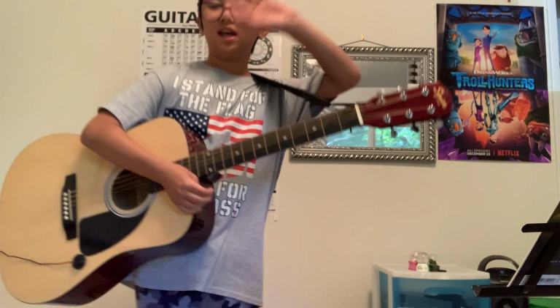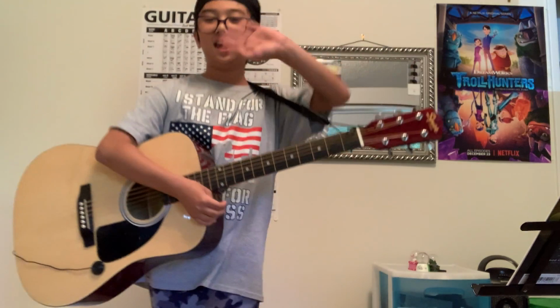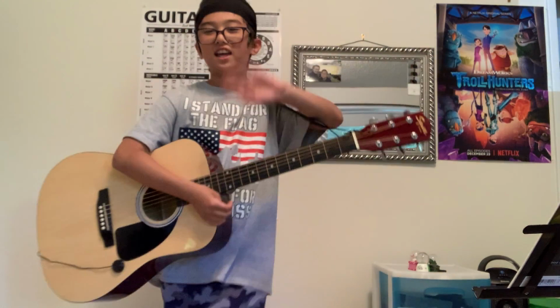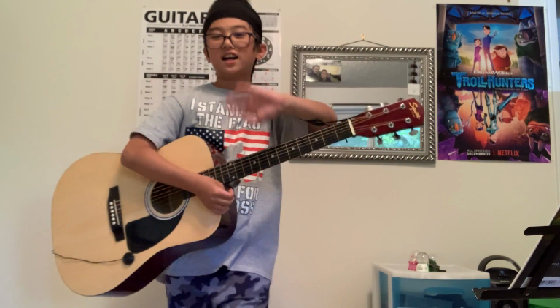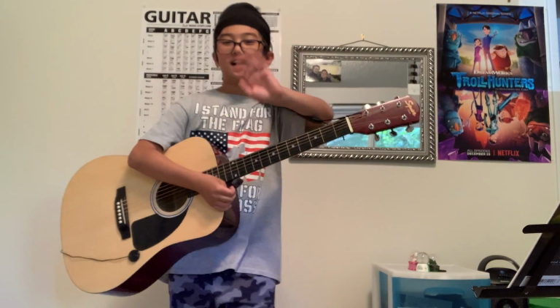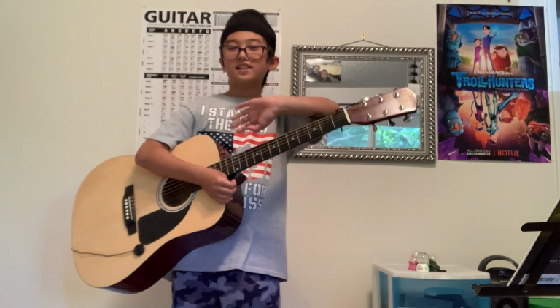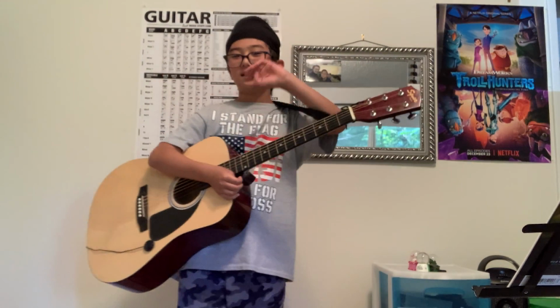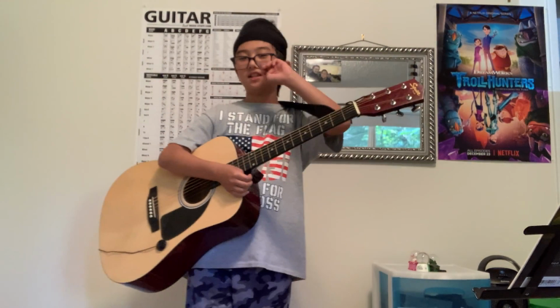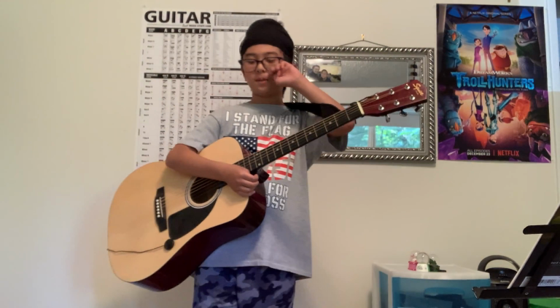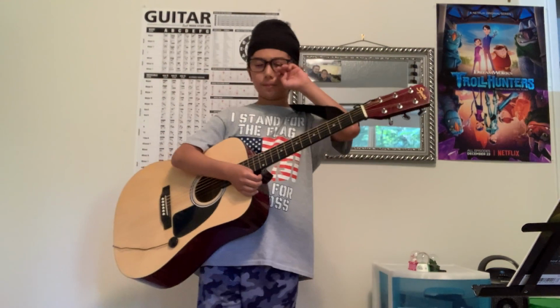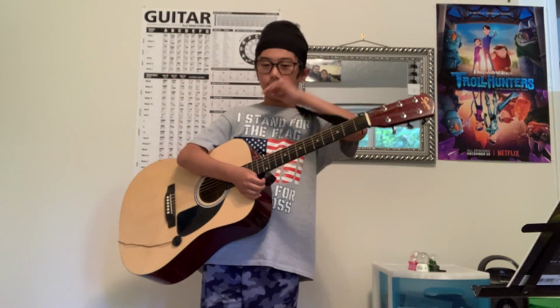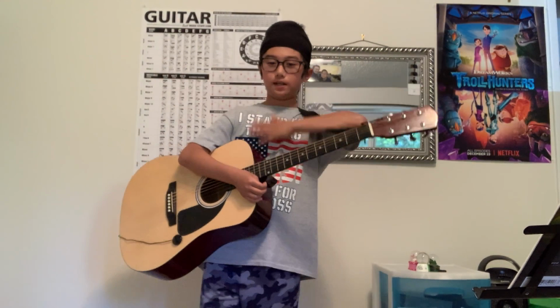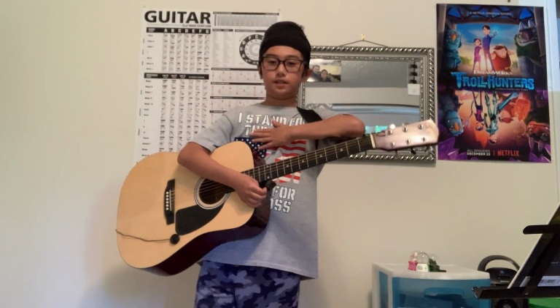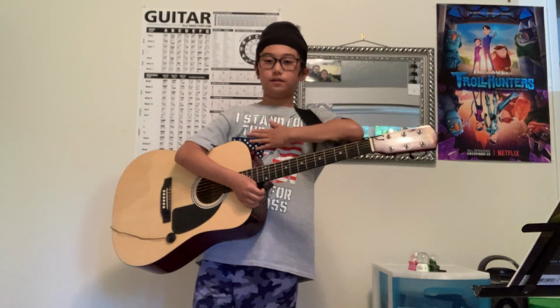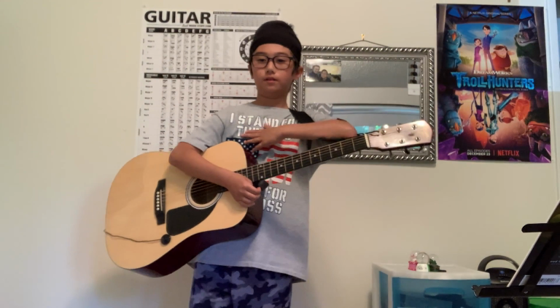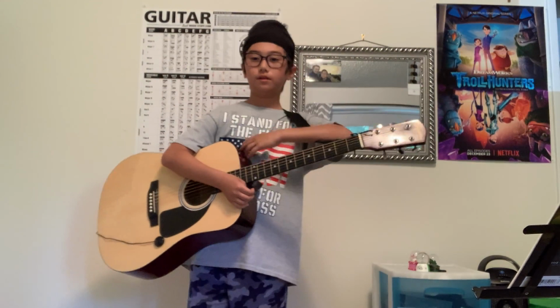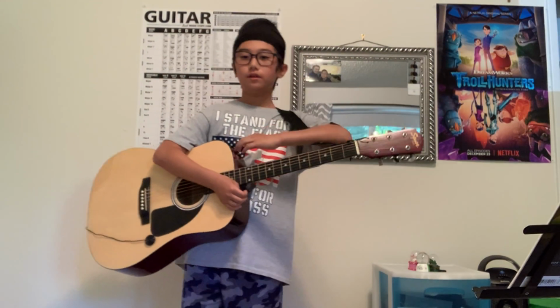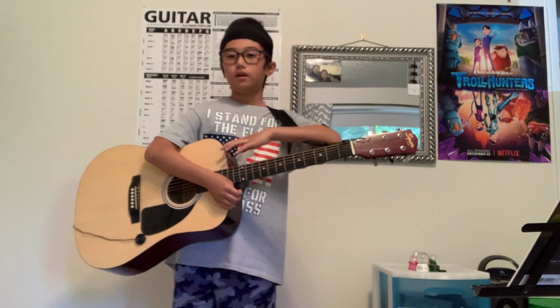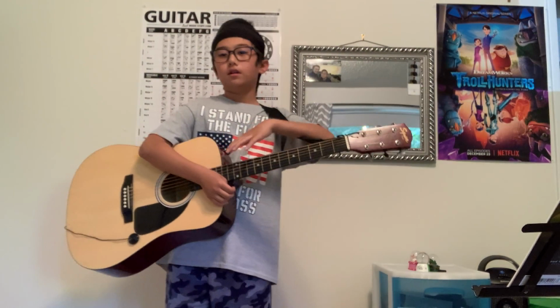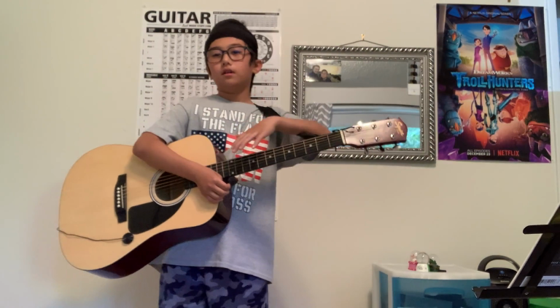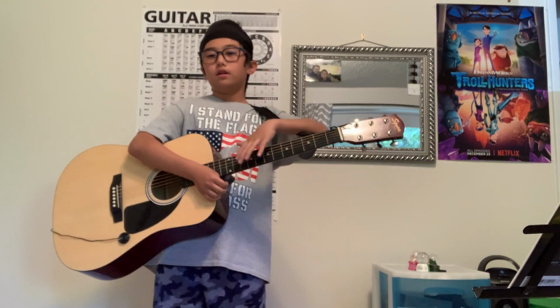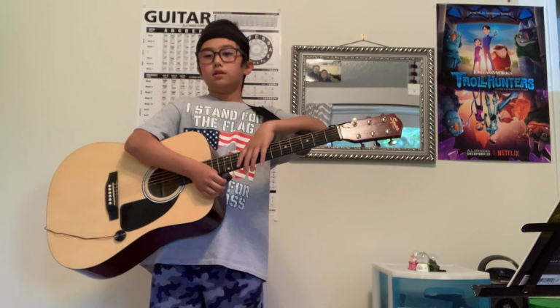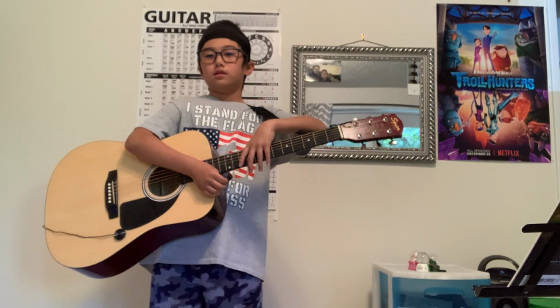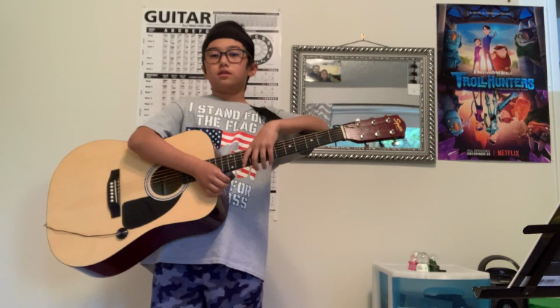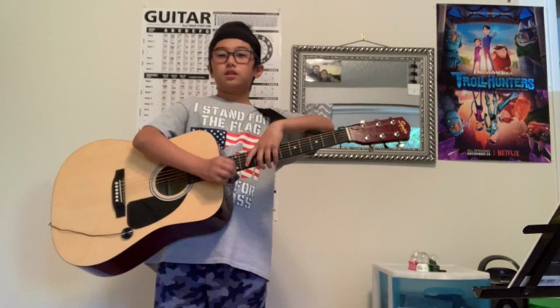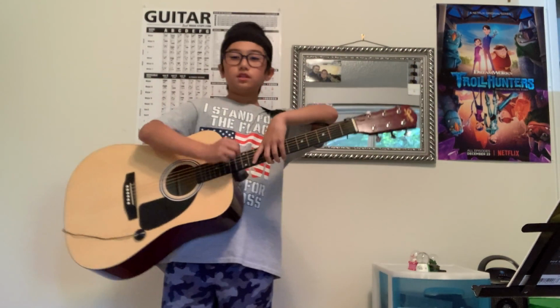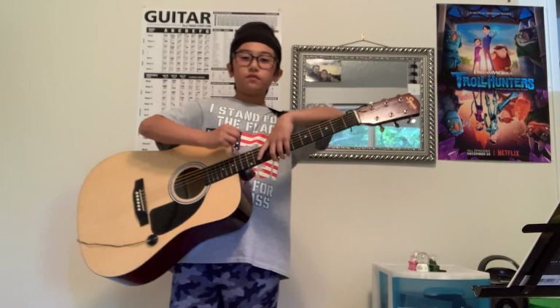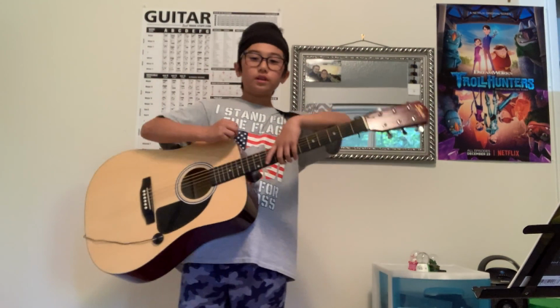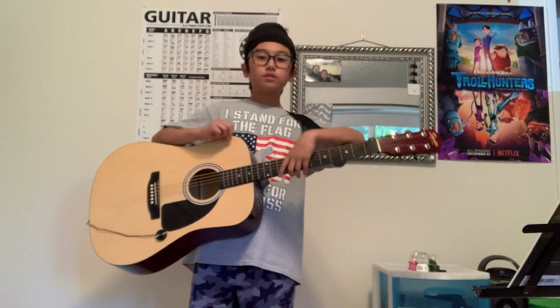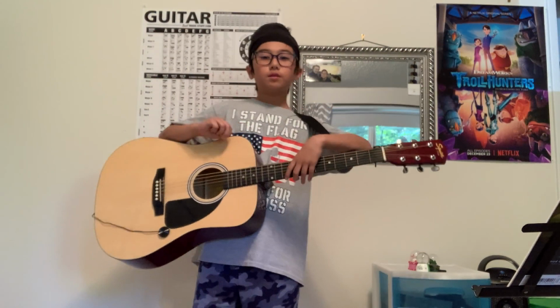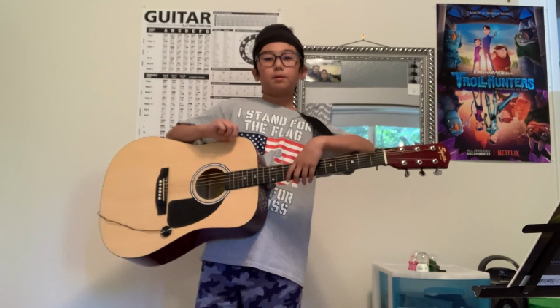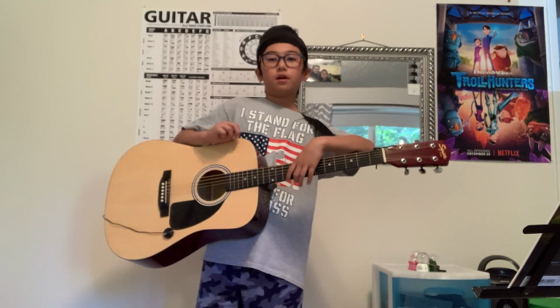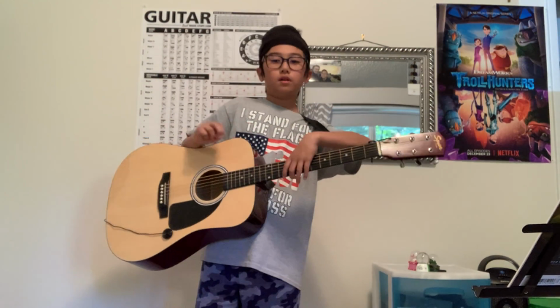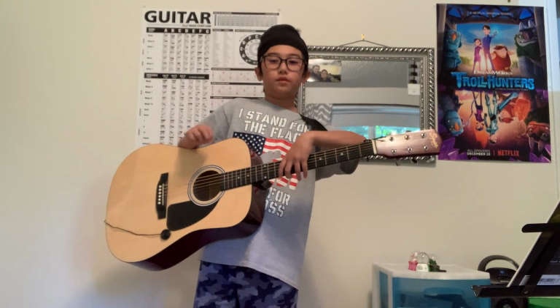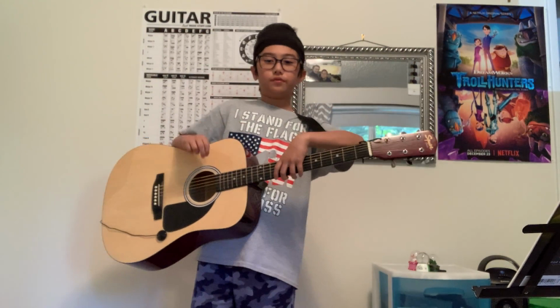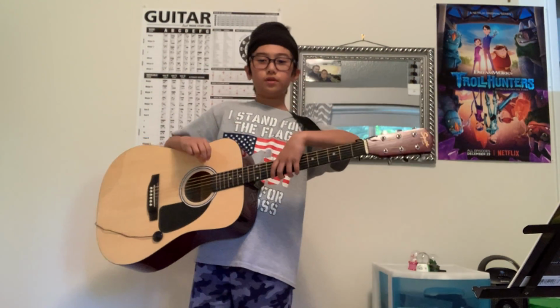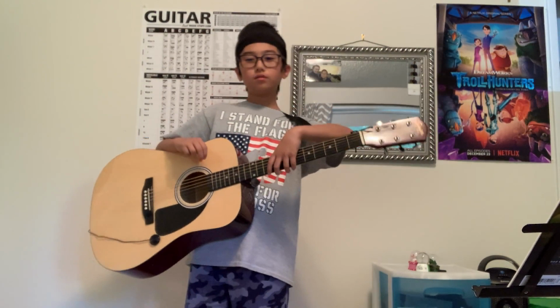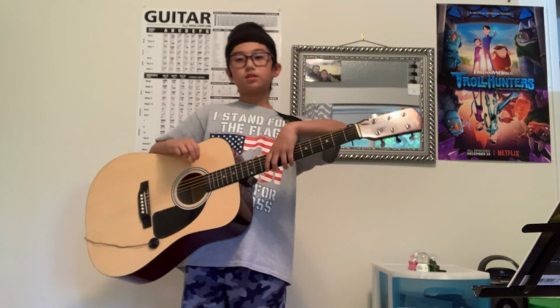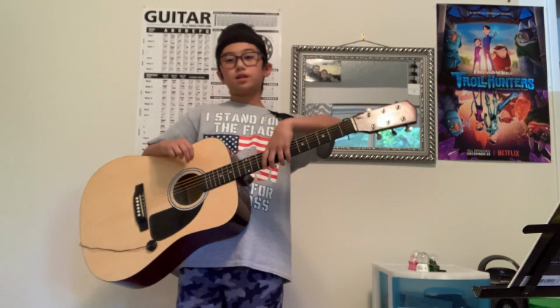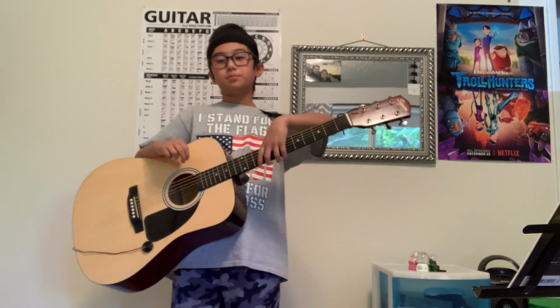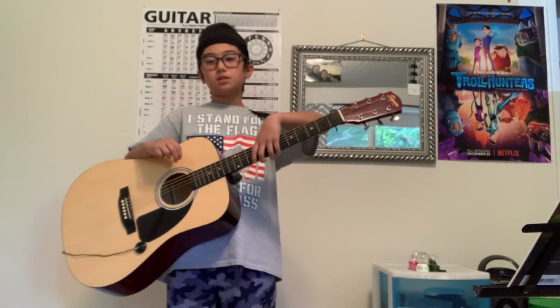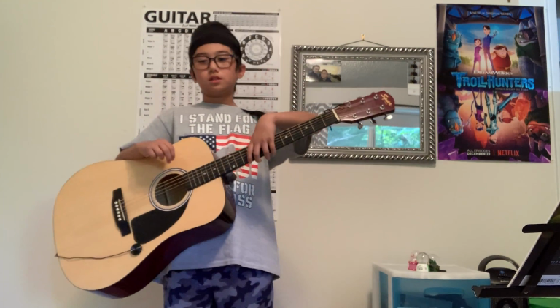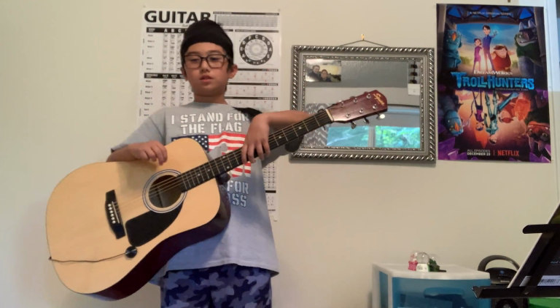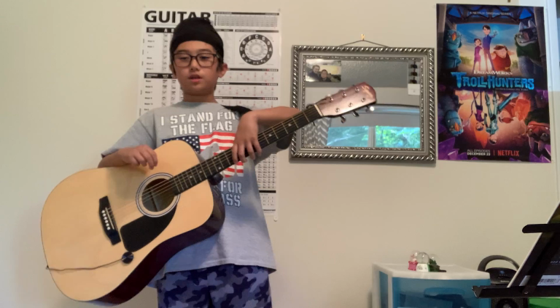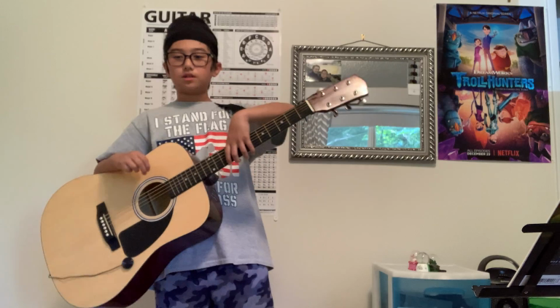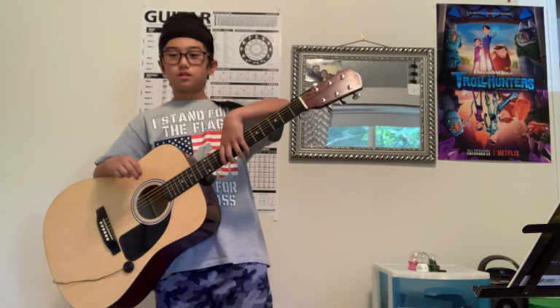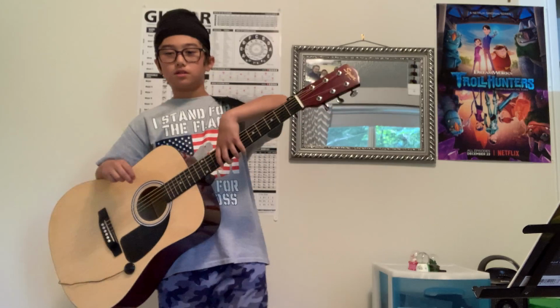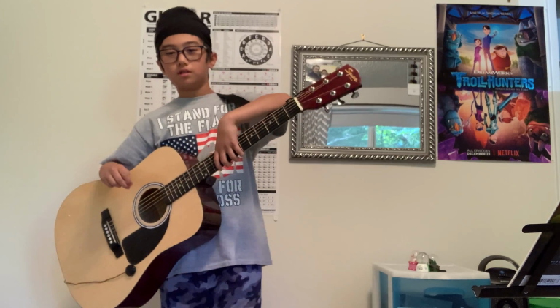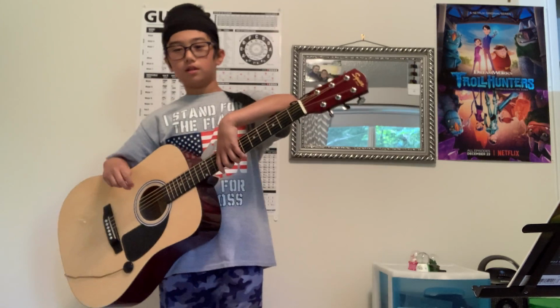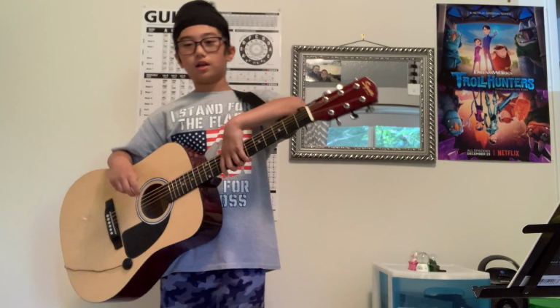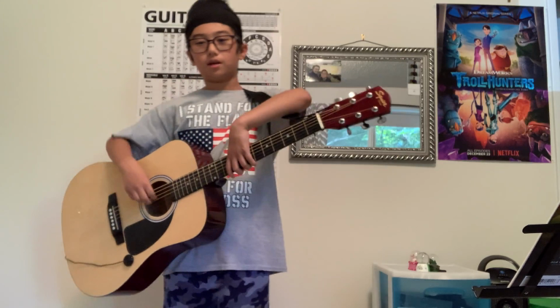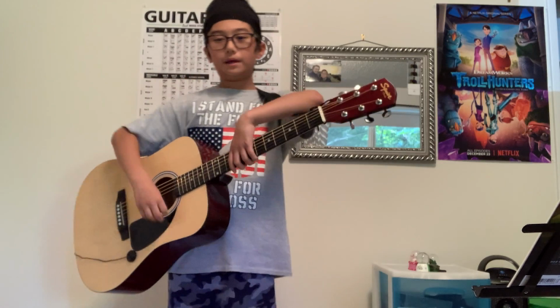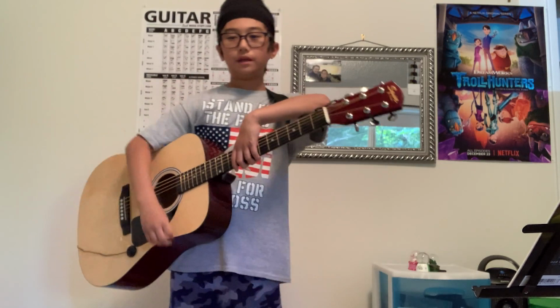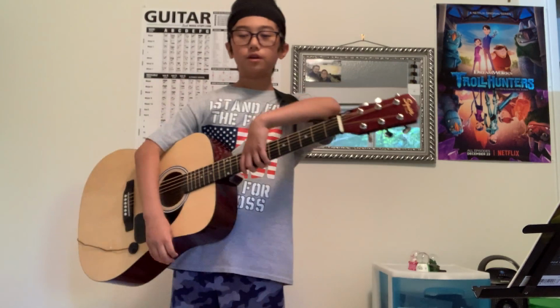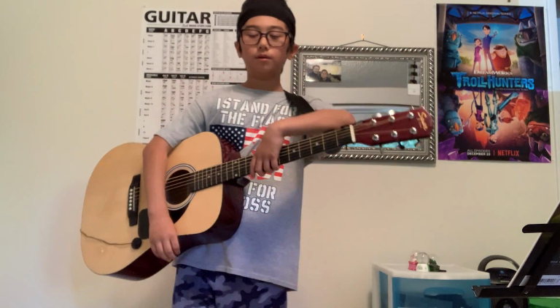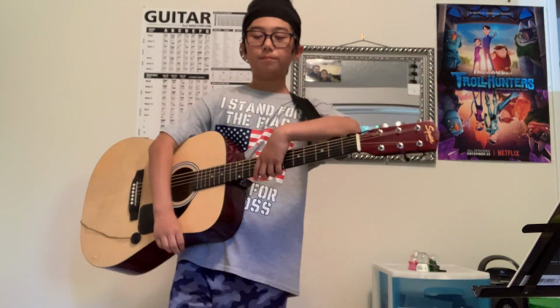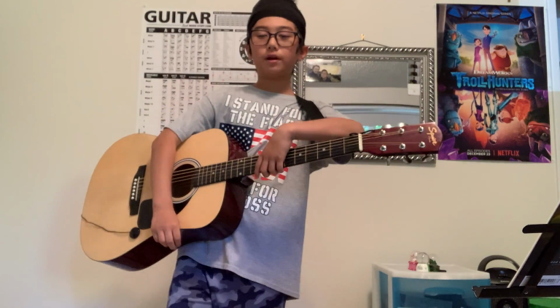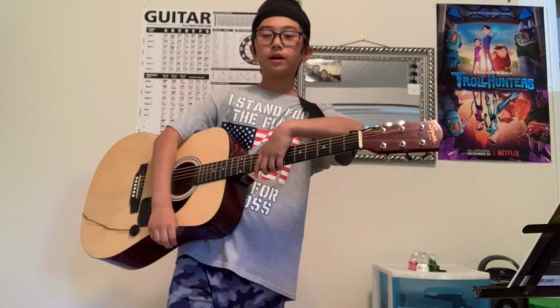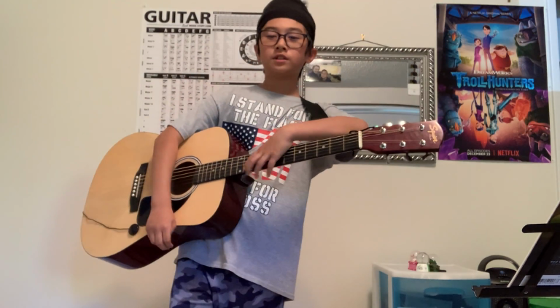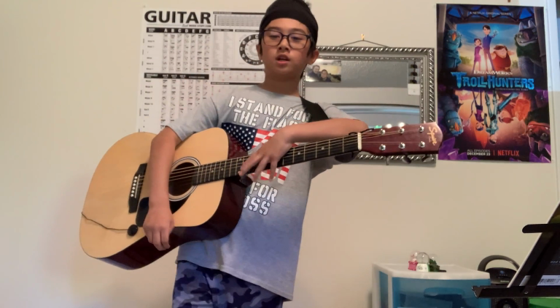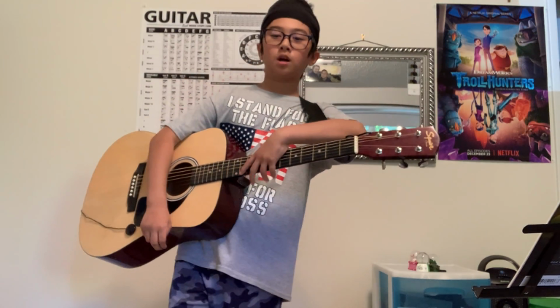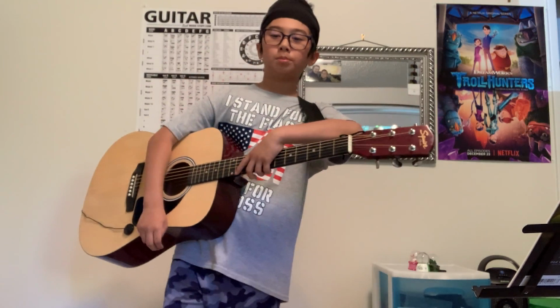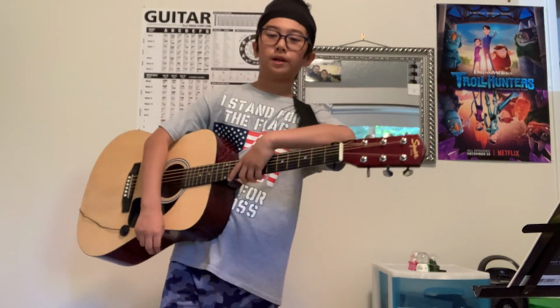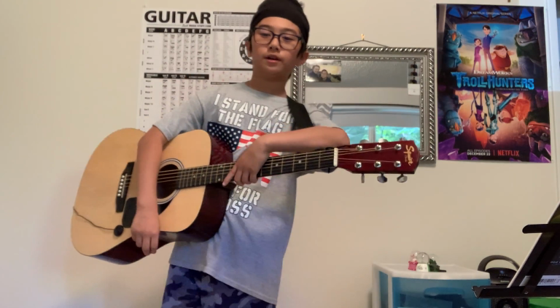Hey guys, it's me Daniel. This video is about a few tips and tricks that can make you a better guitar player.